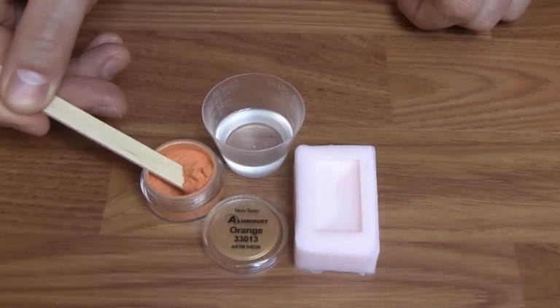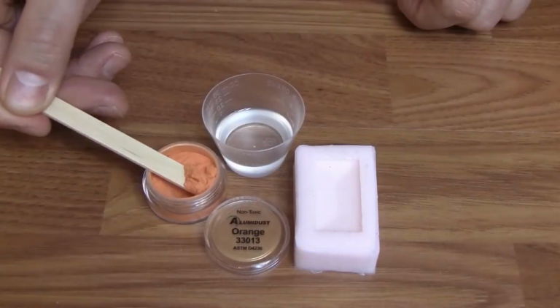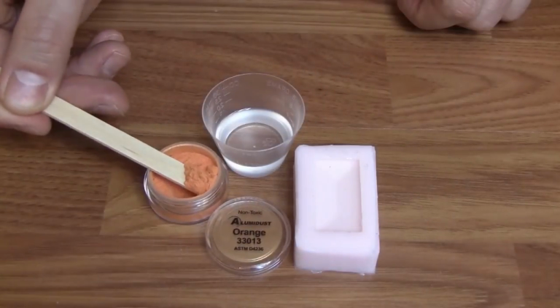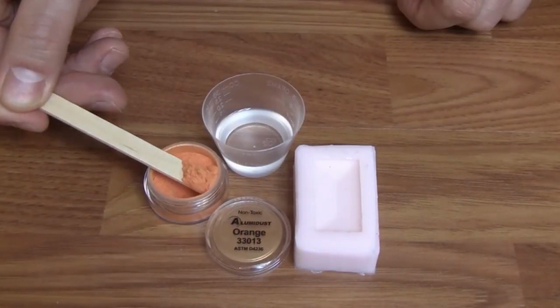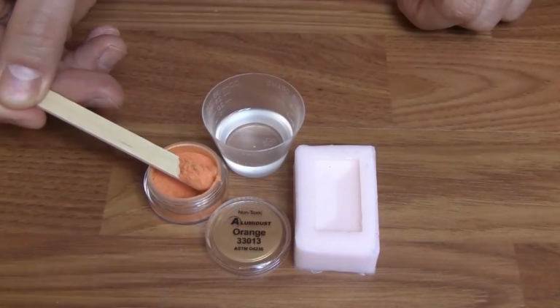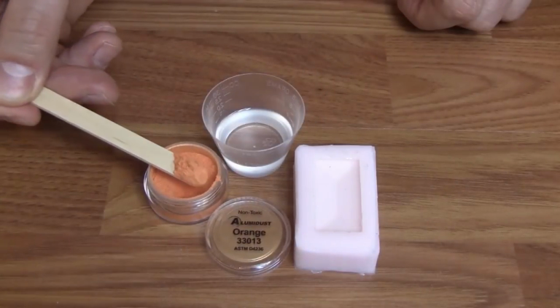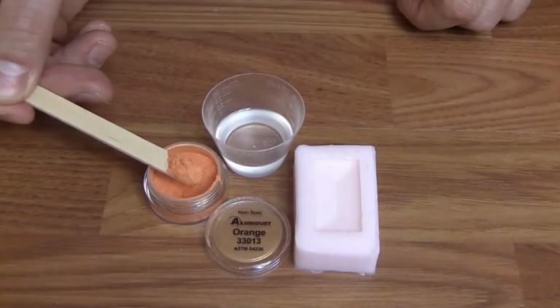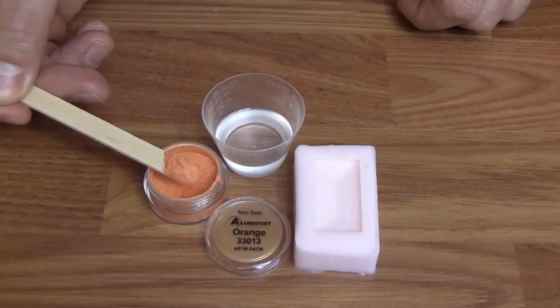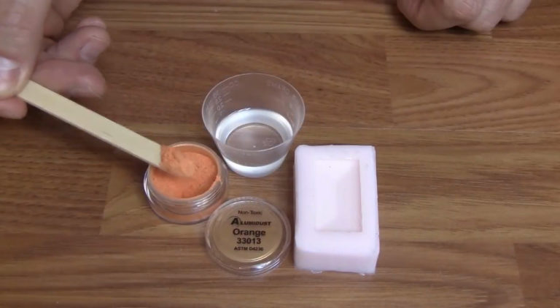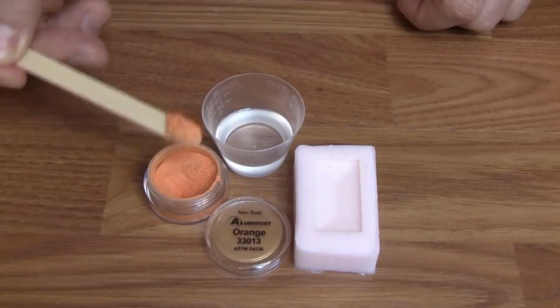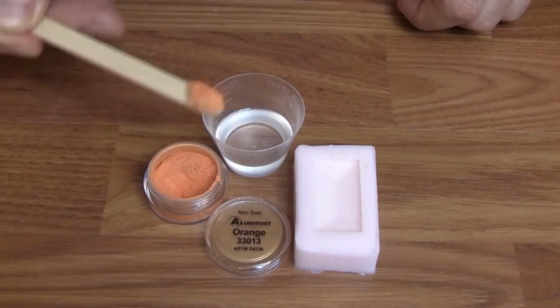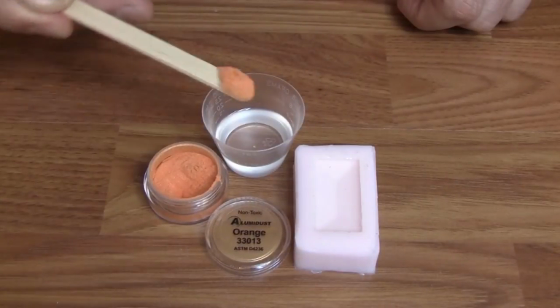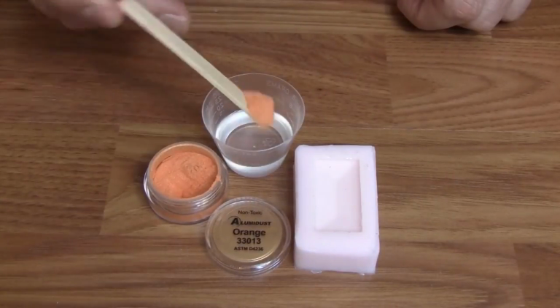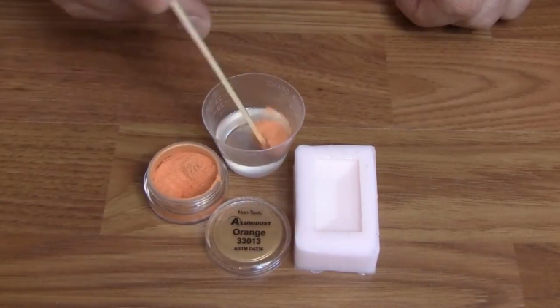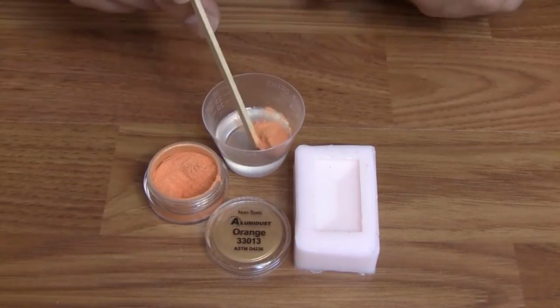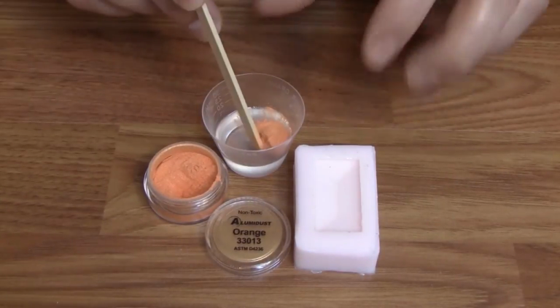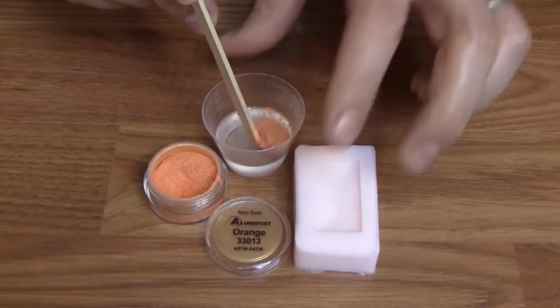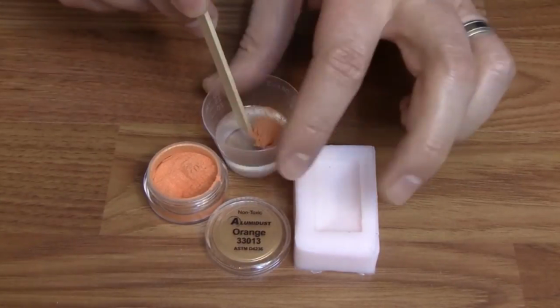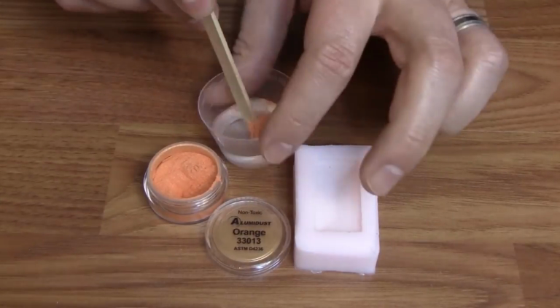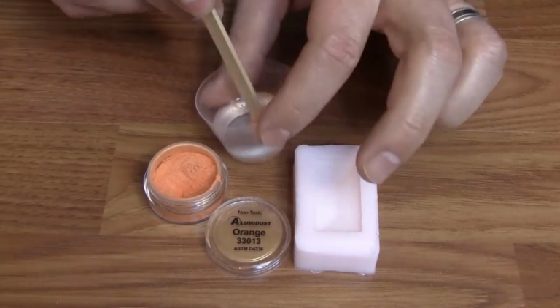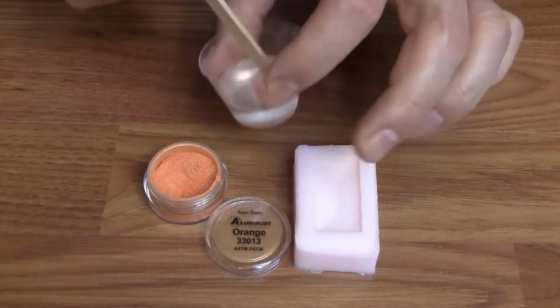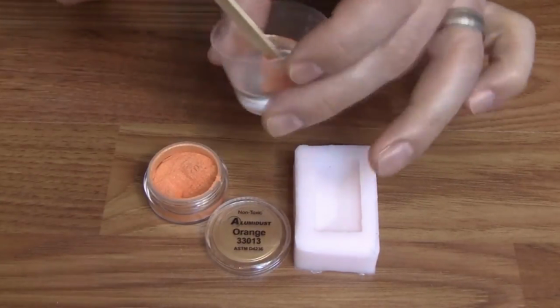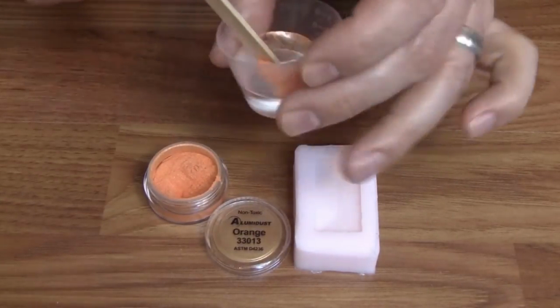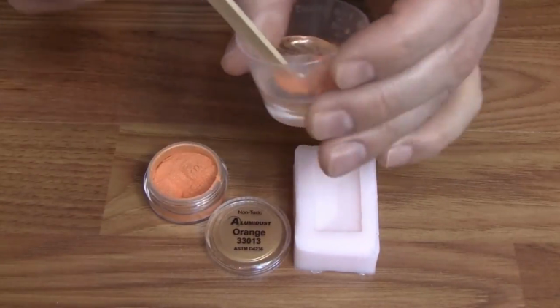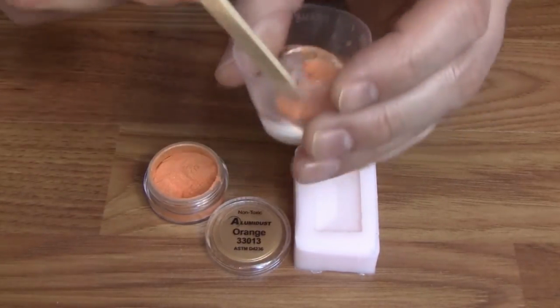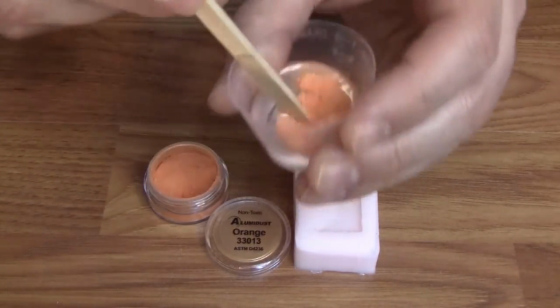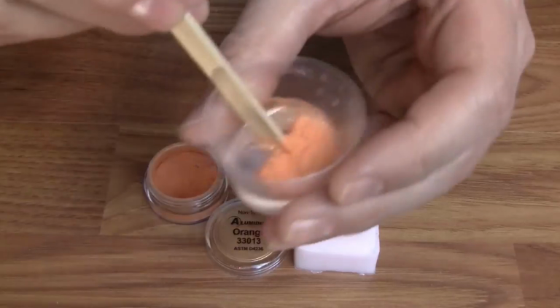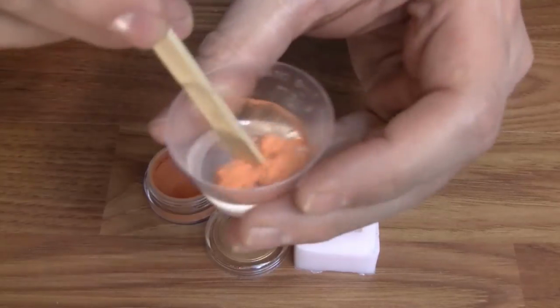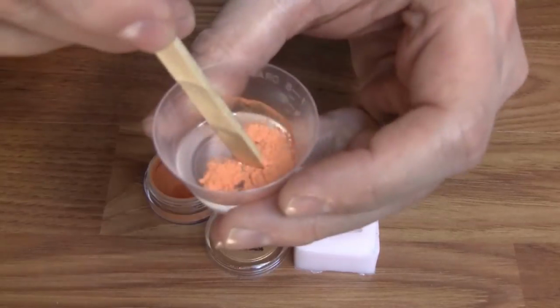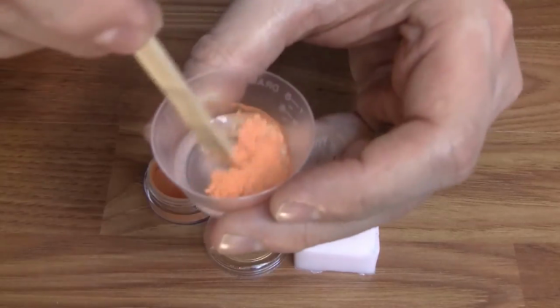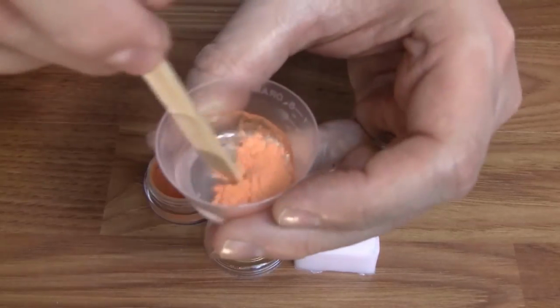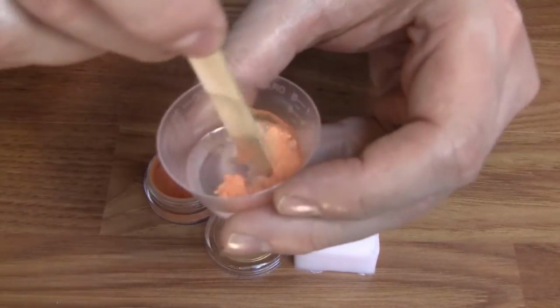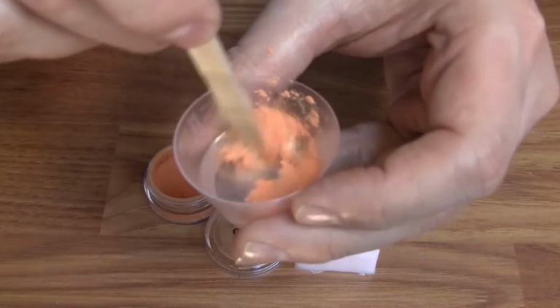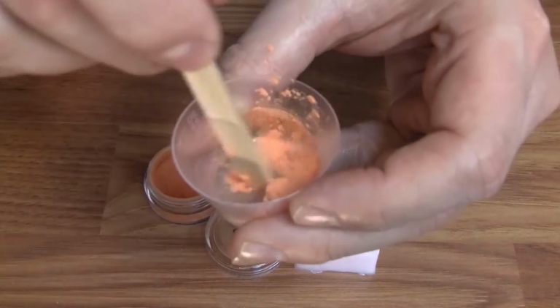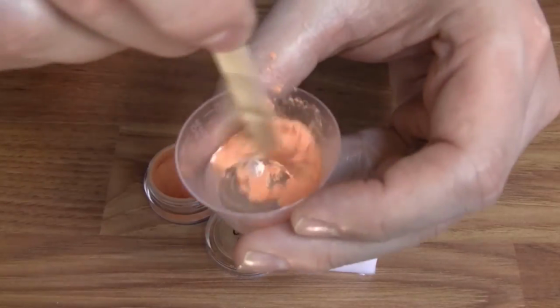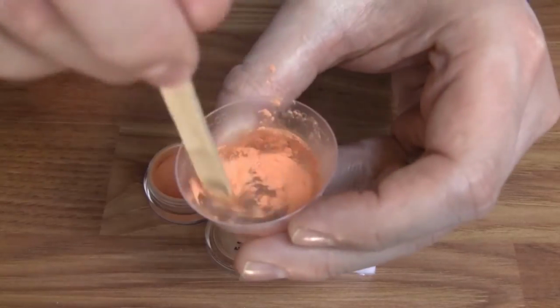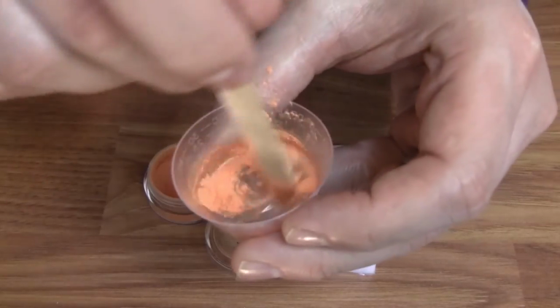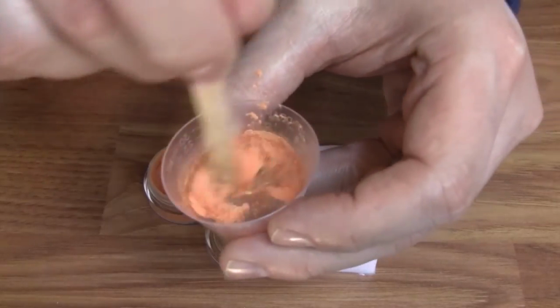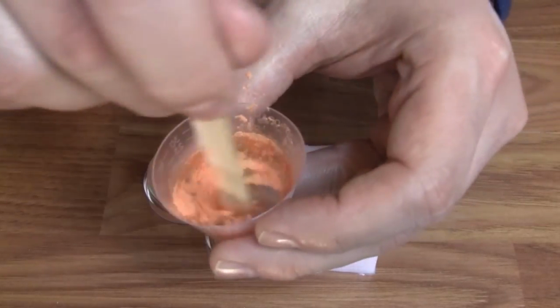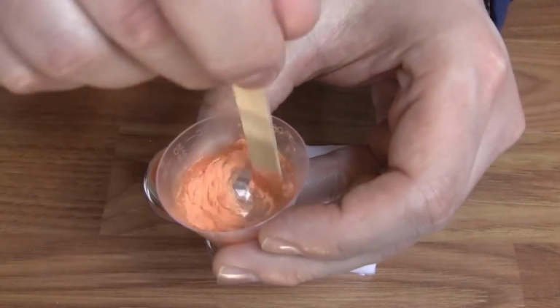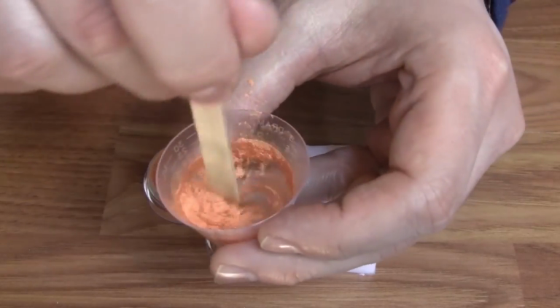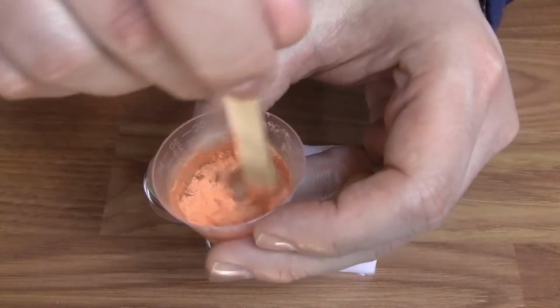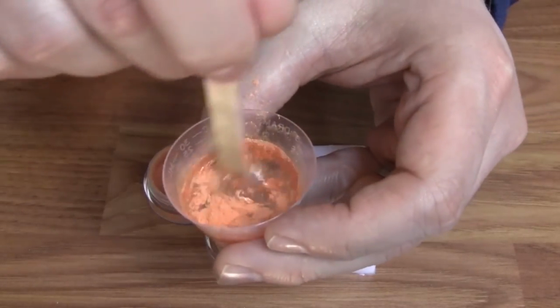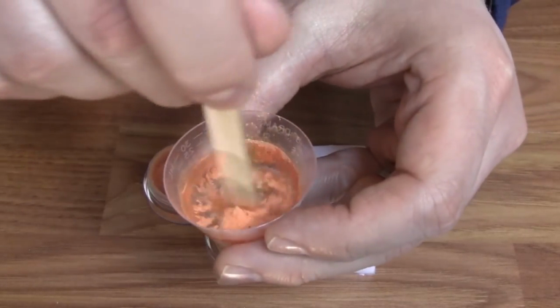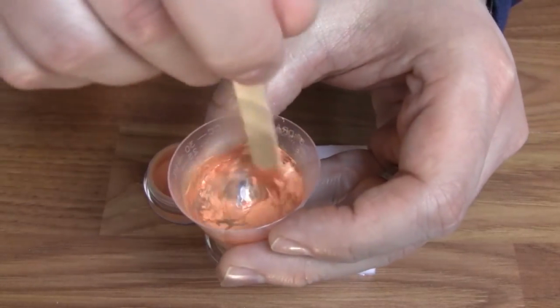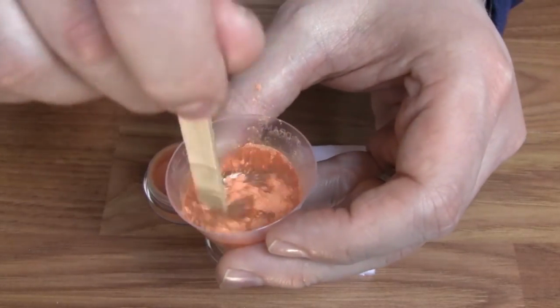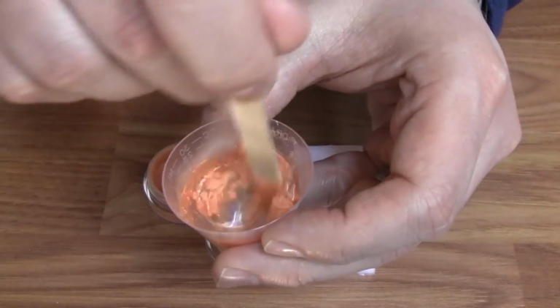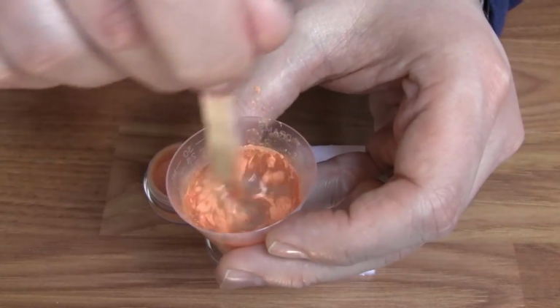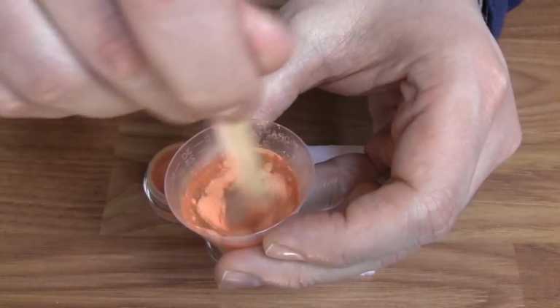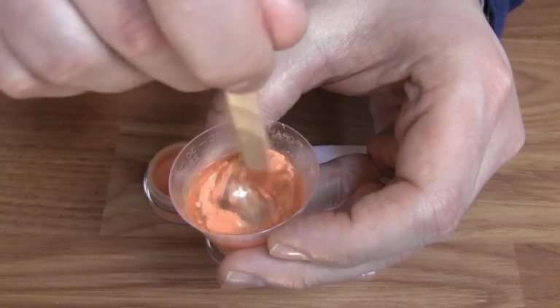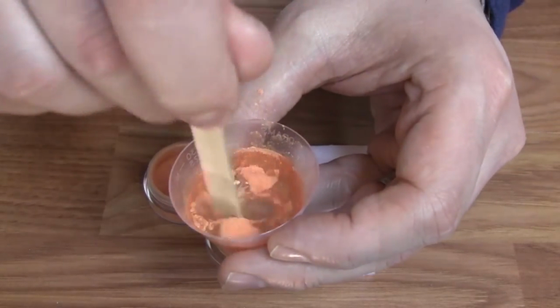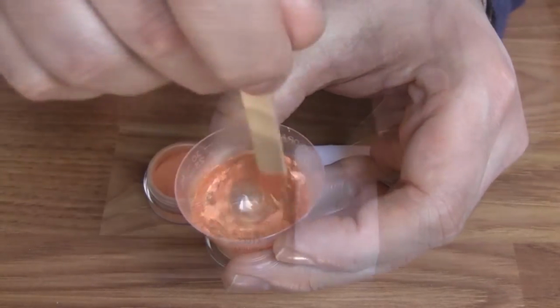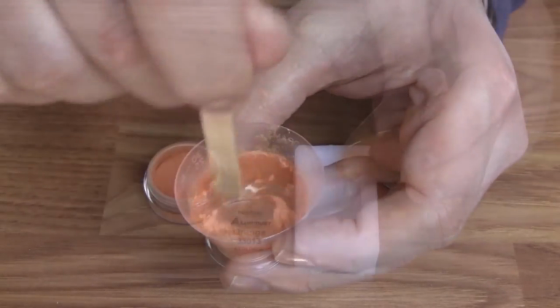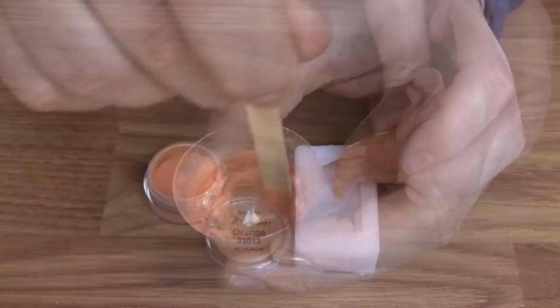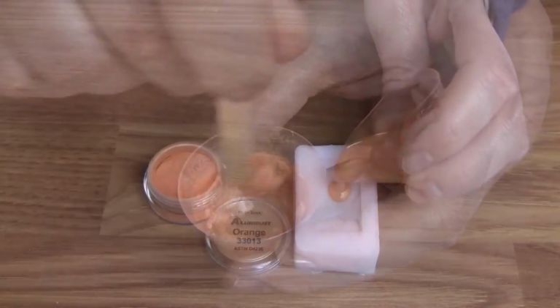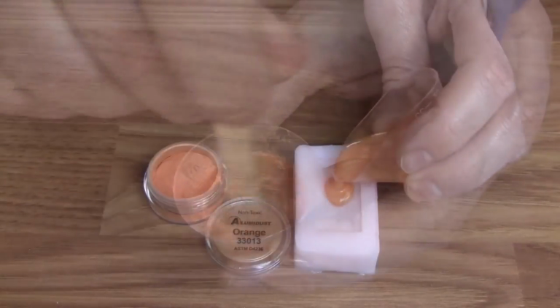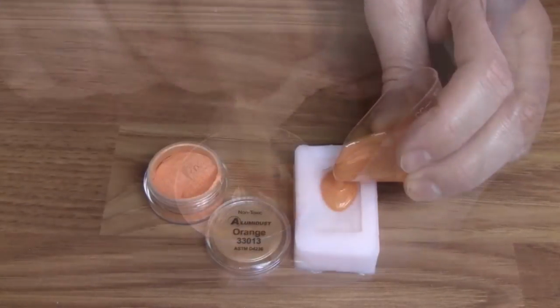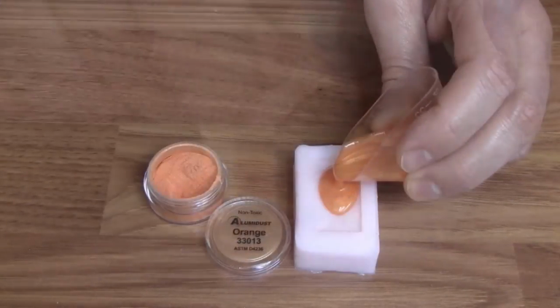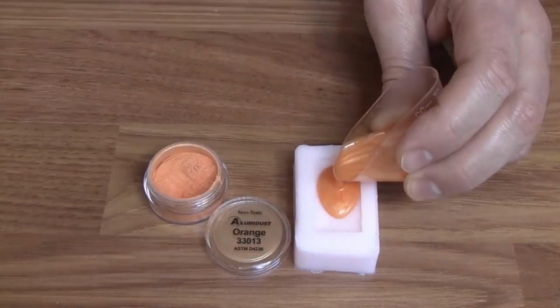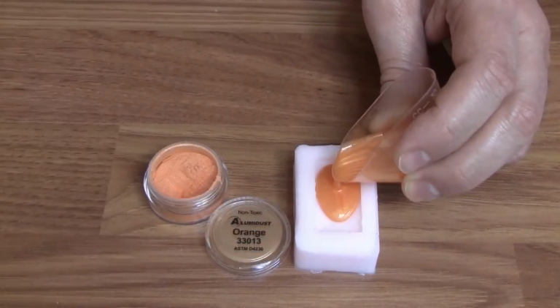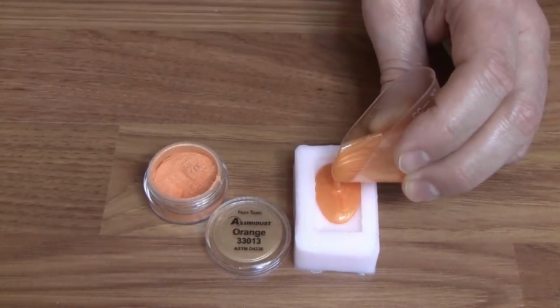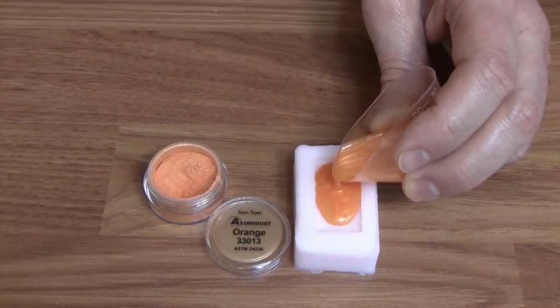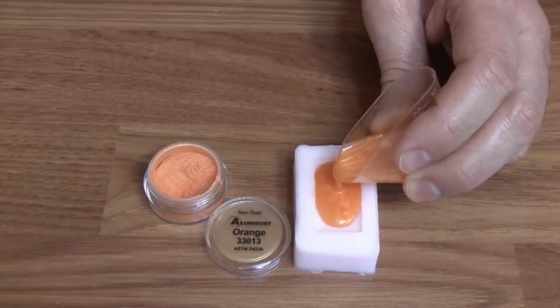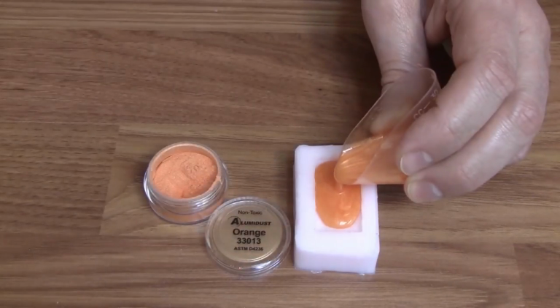Alumidust is also a great product used with our clear casting products. Once mixed in, it creates a vibrant color with a subtle pearl effect.